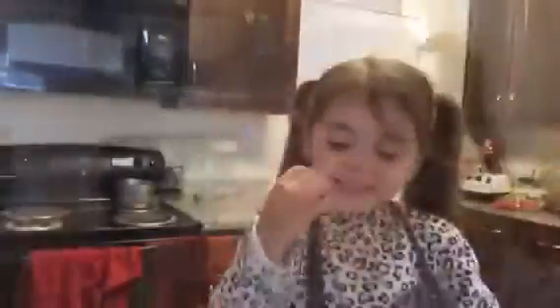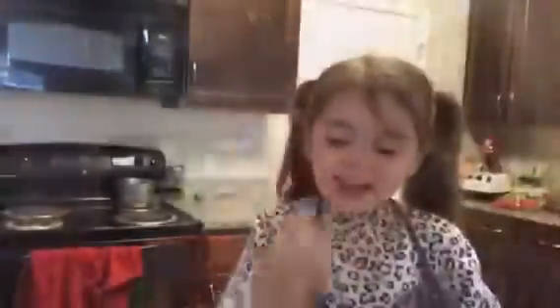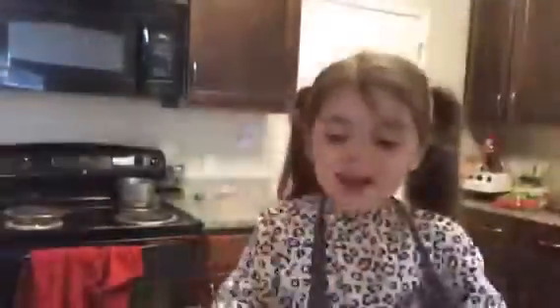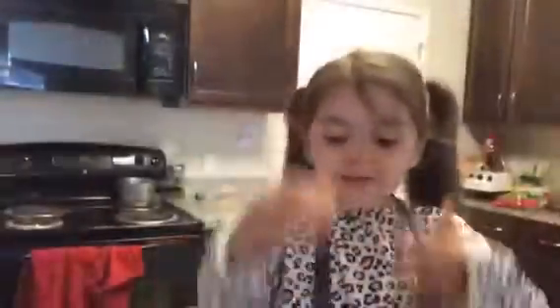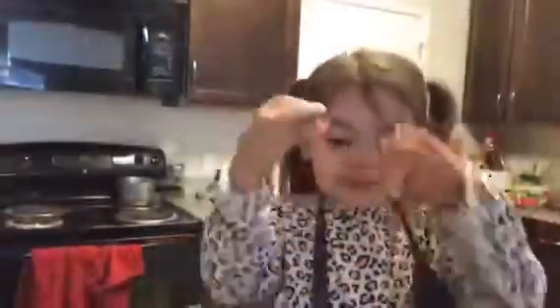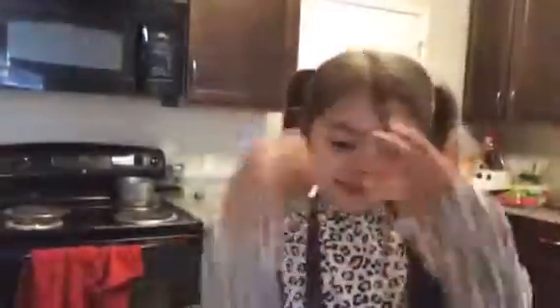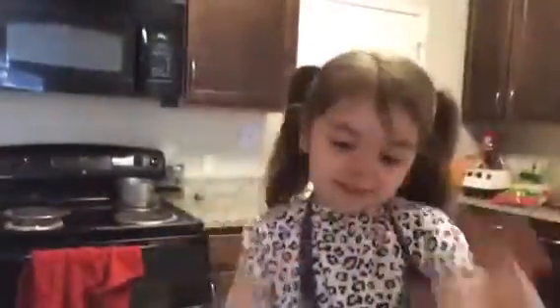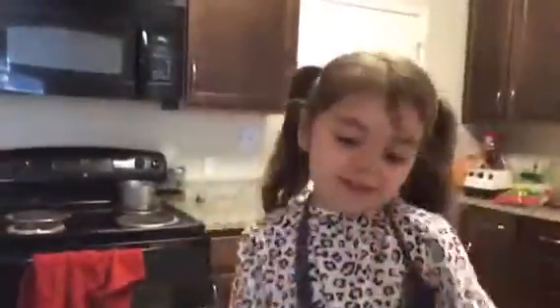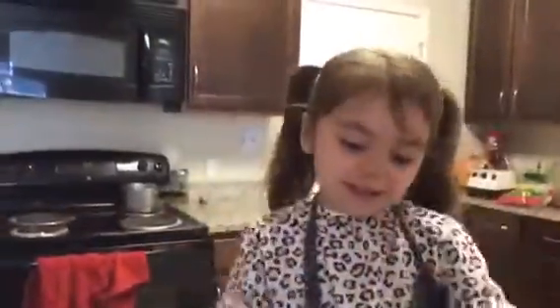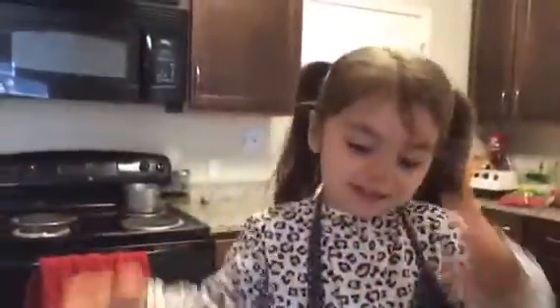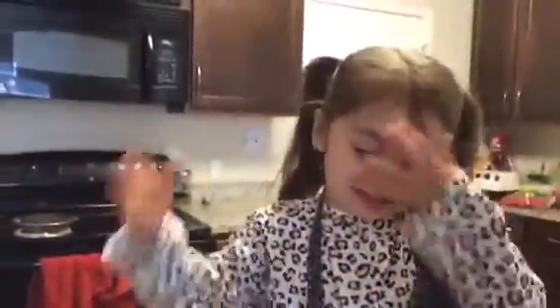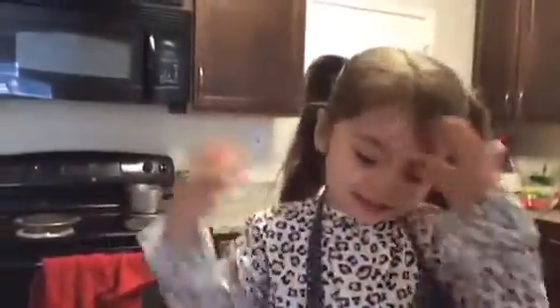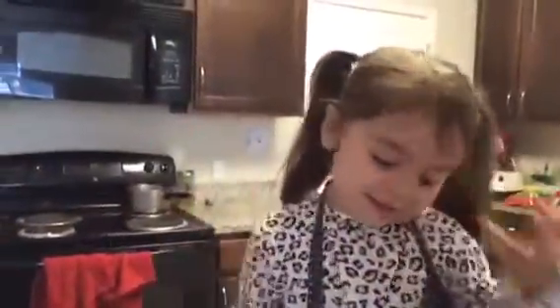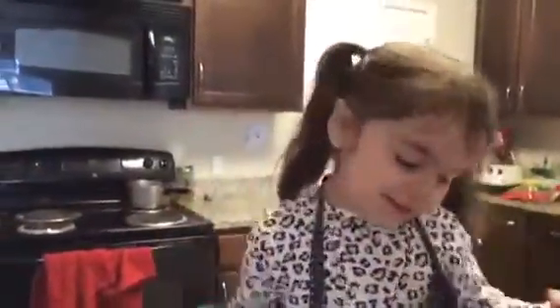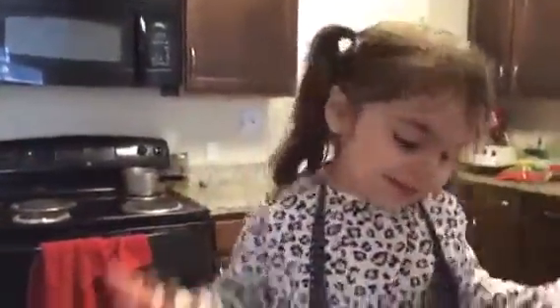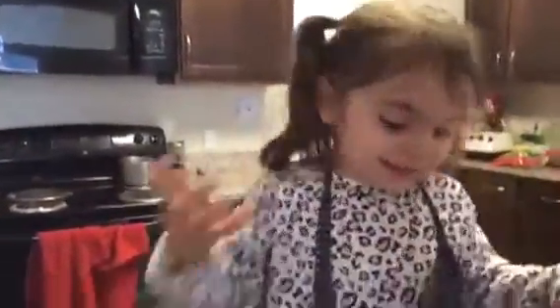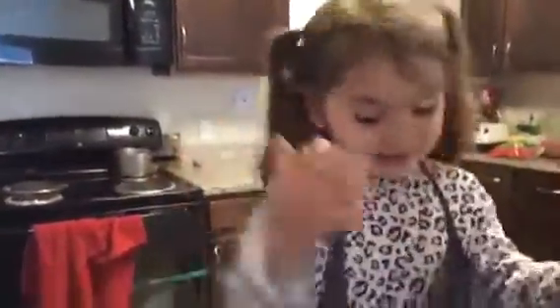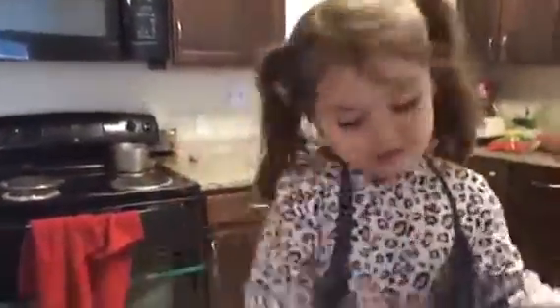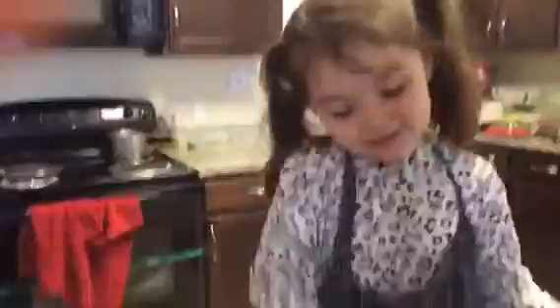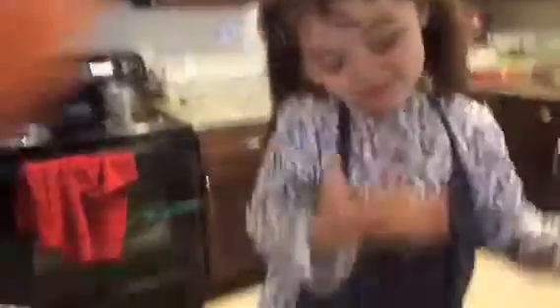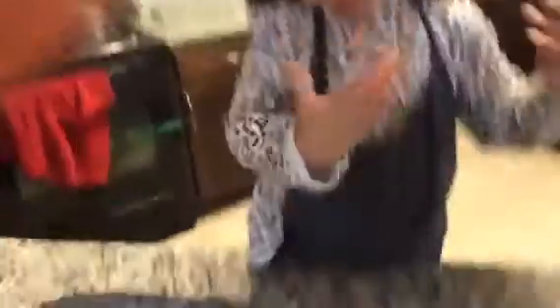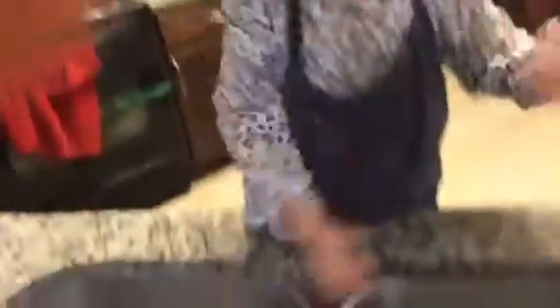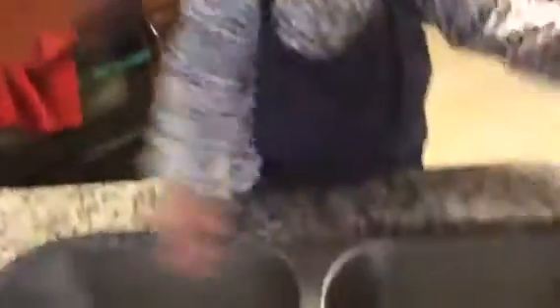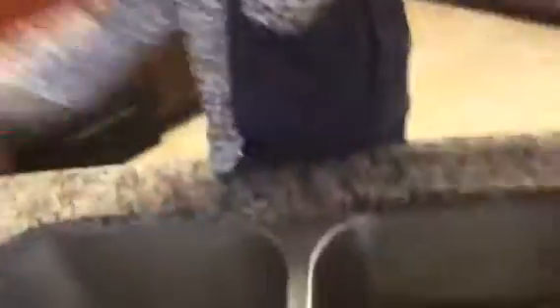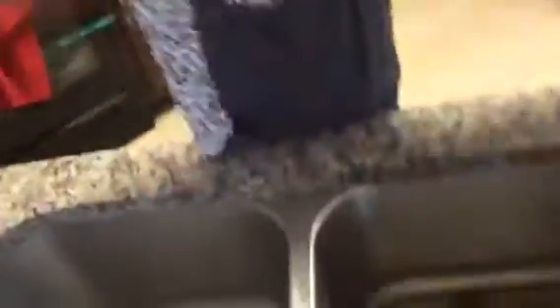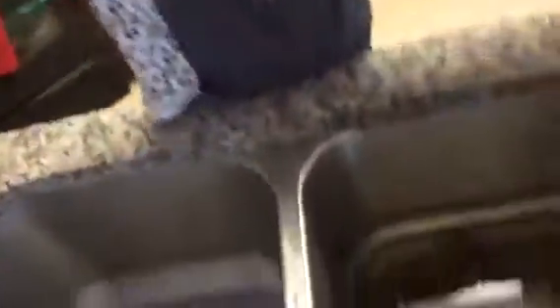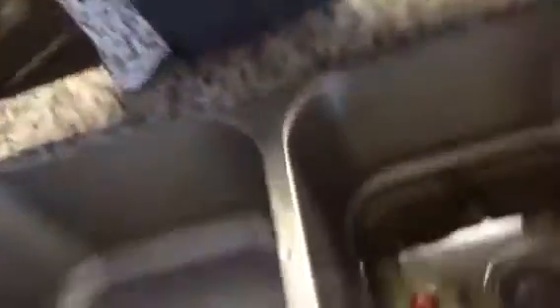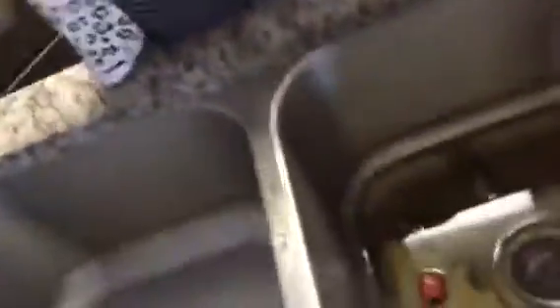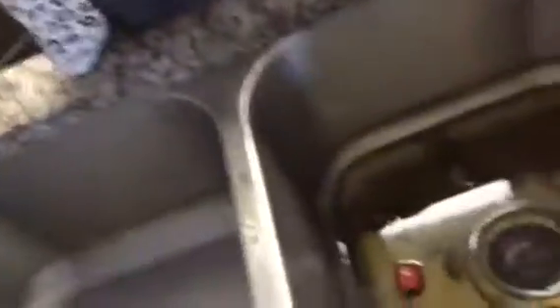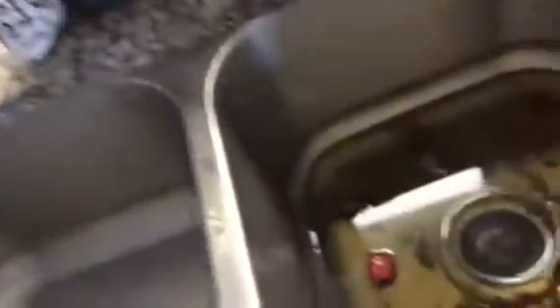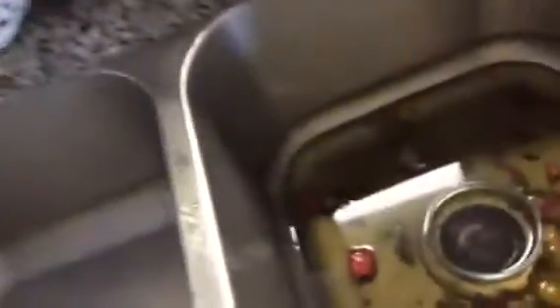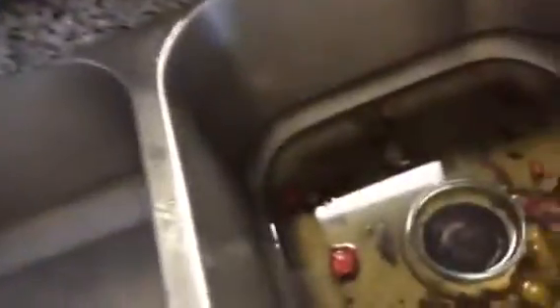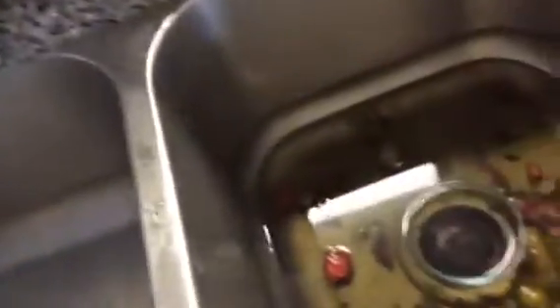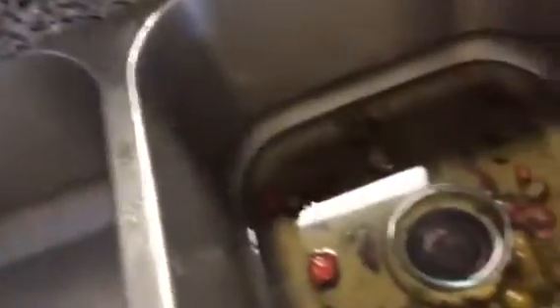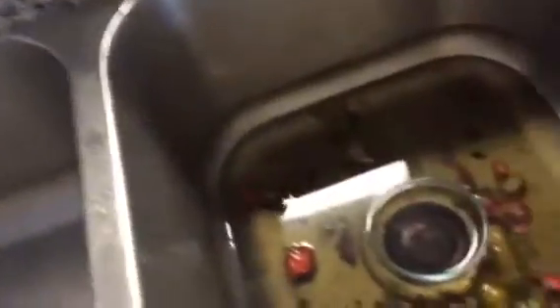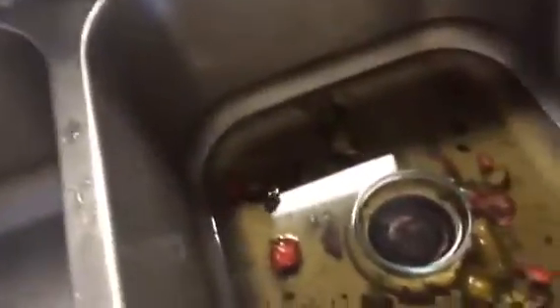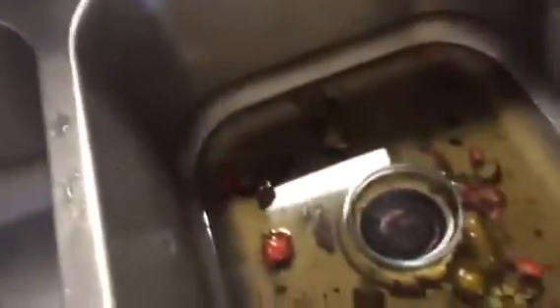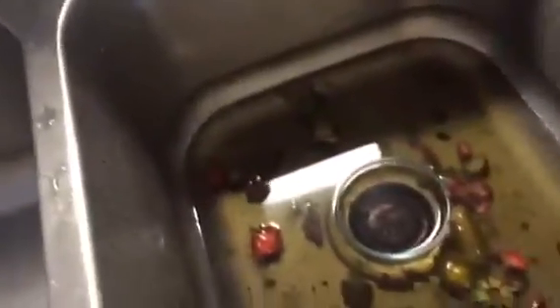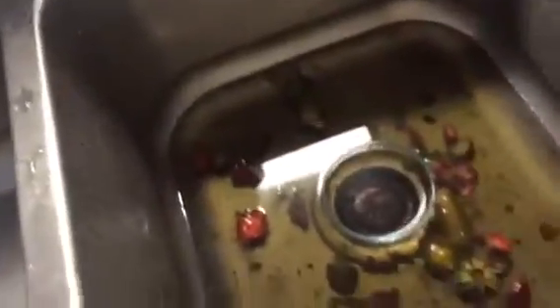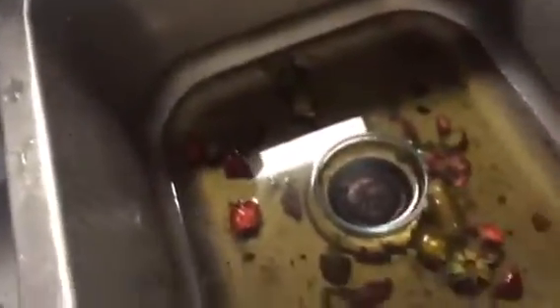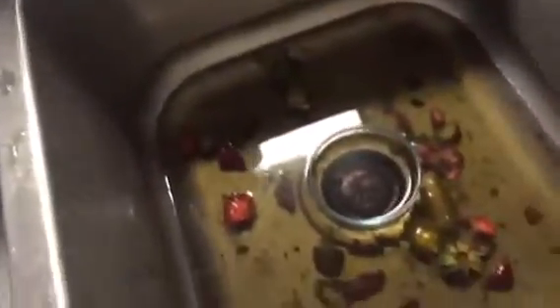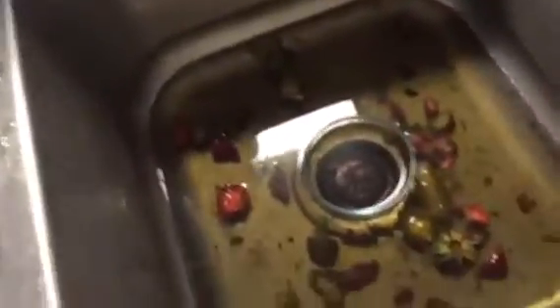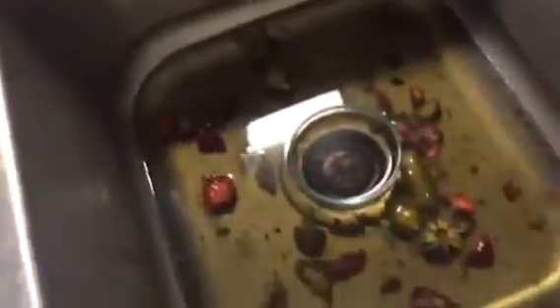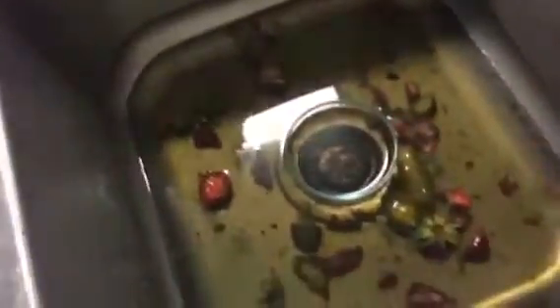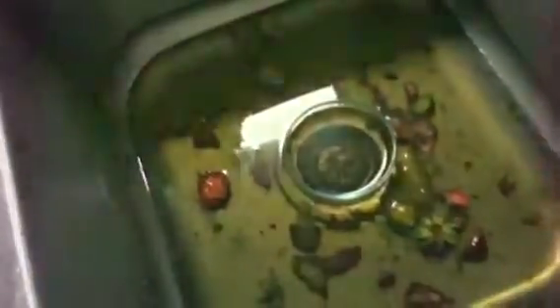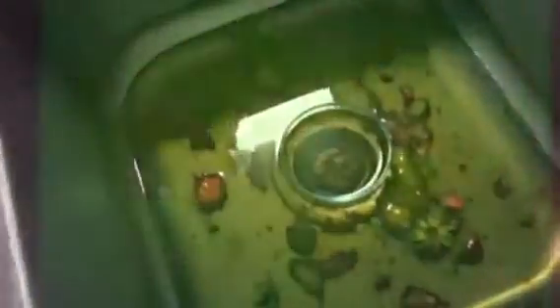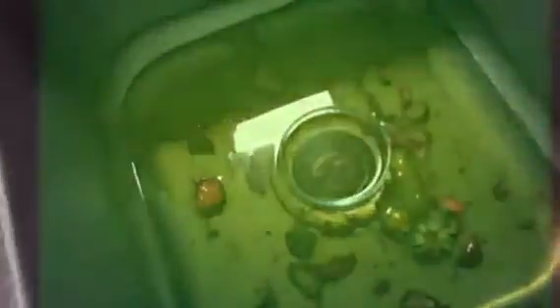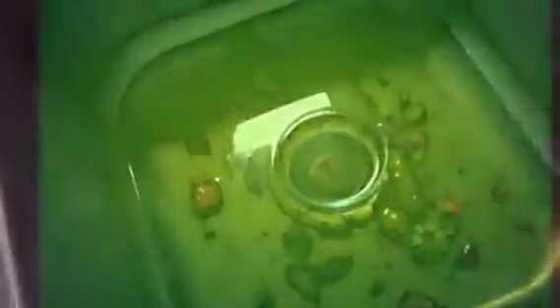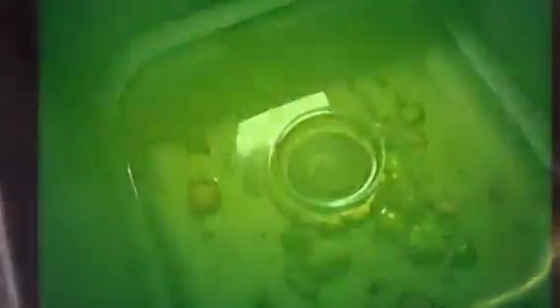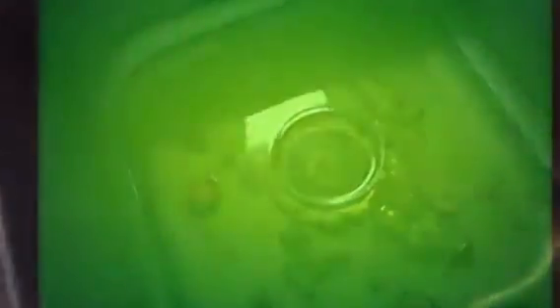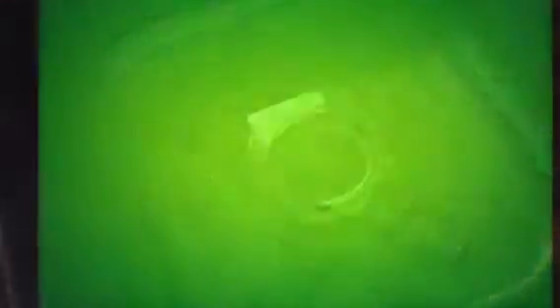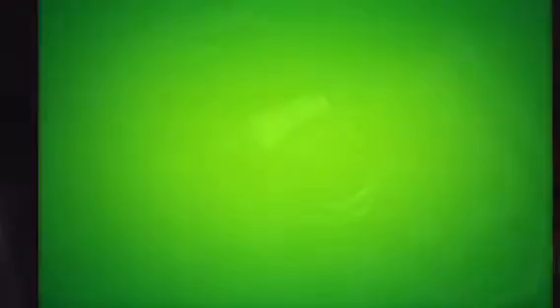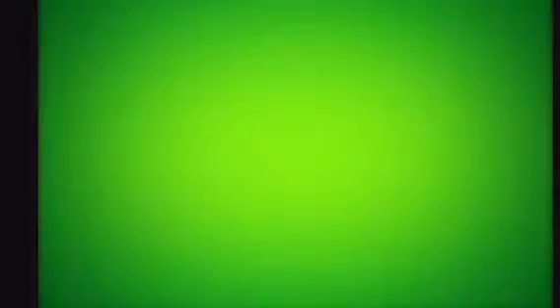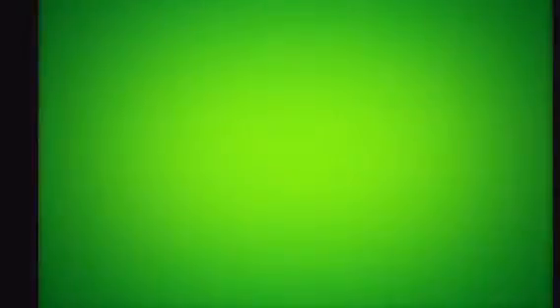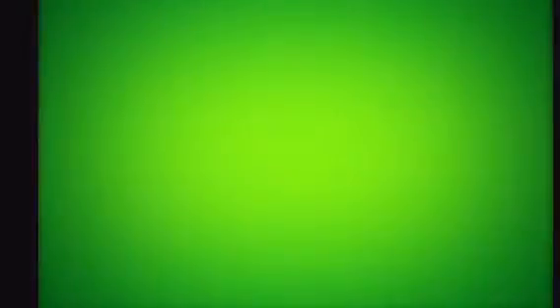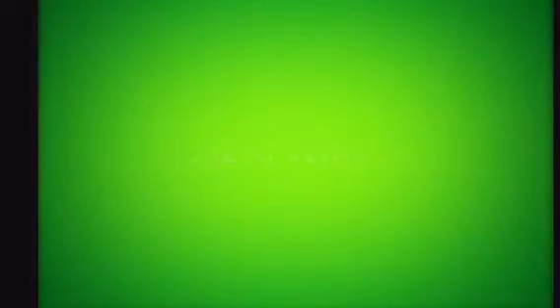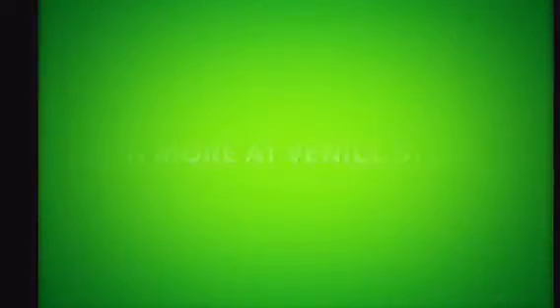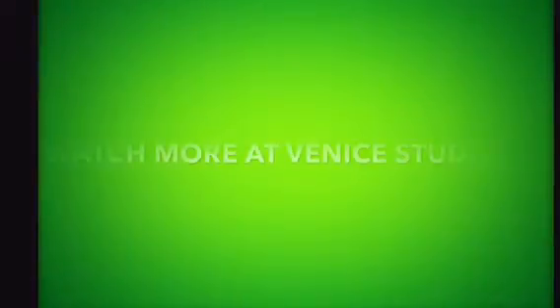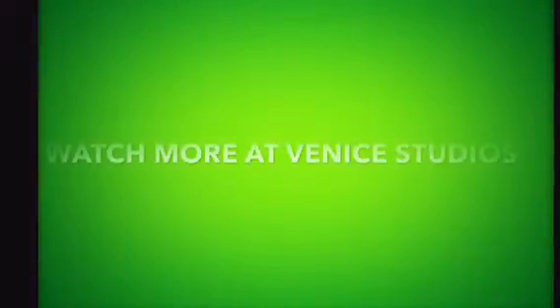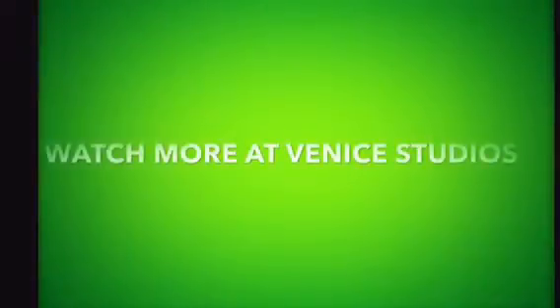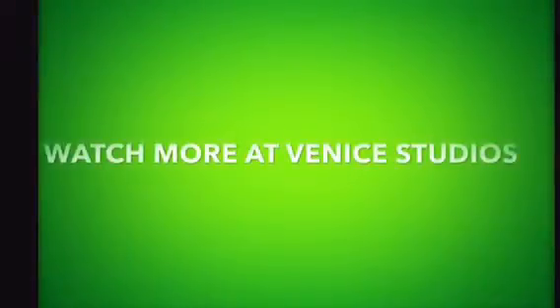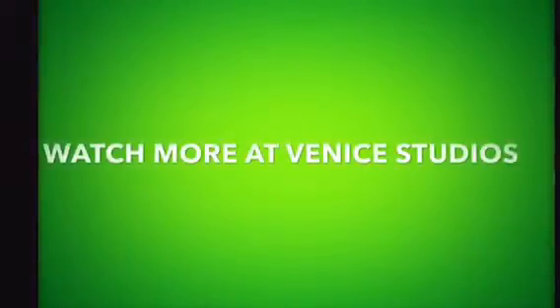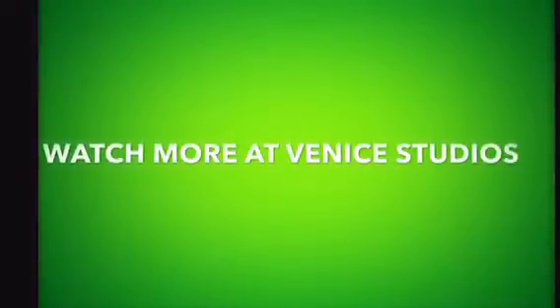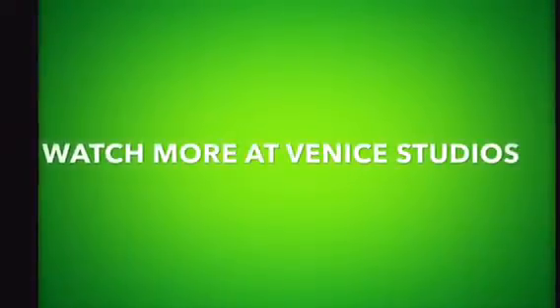Now we're done. Isn't it delicious? Thanks for watching.